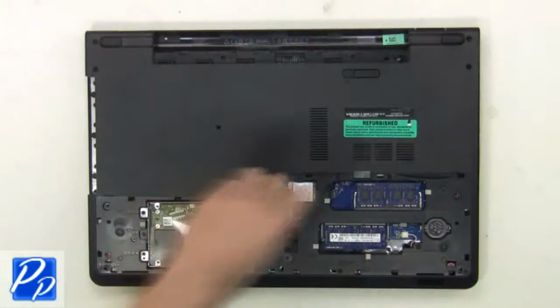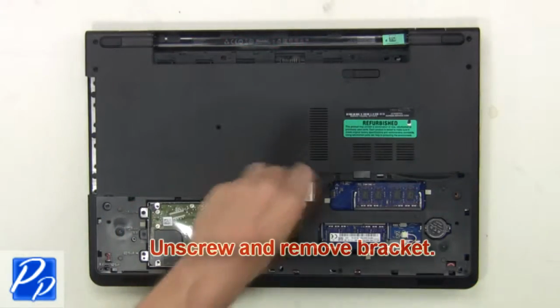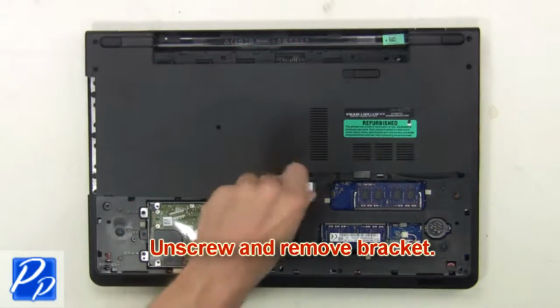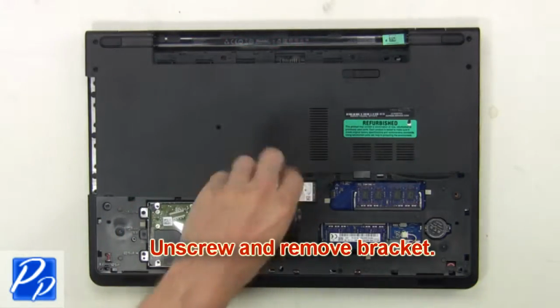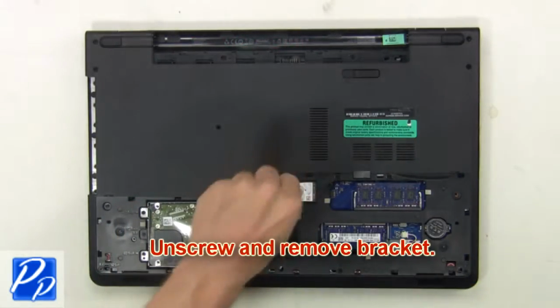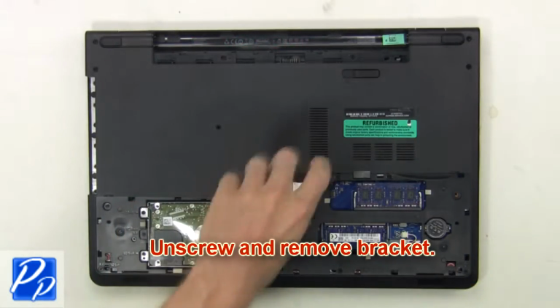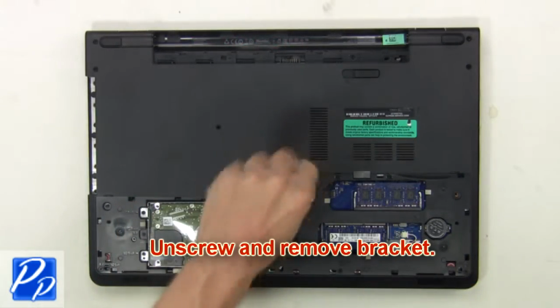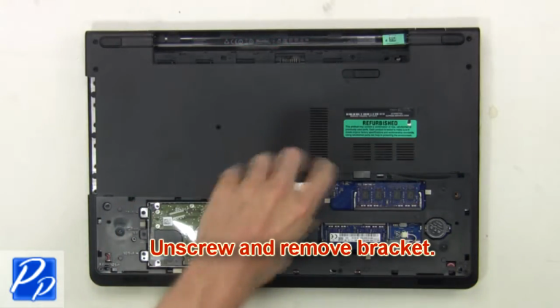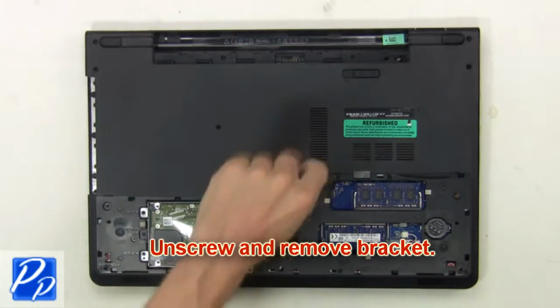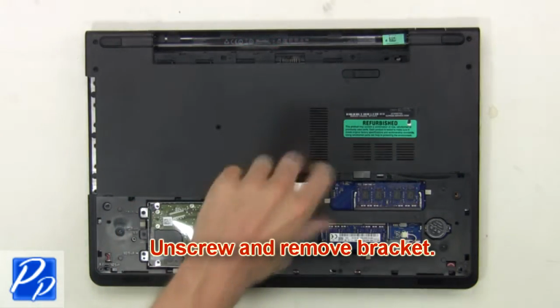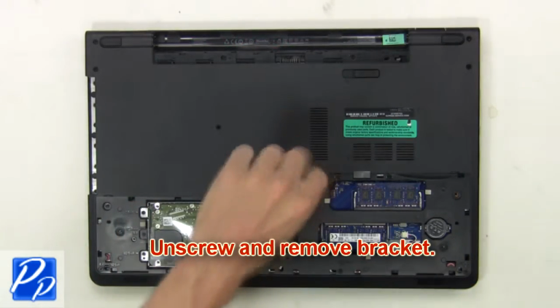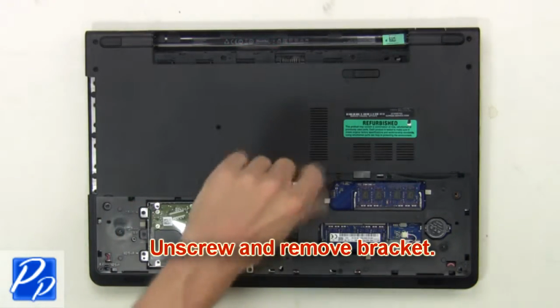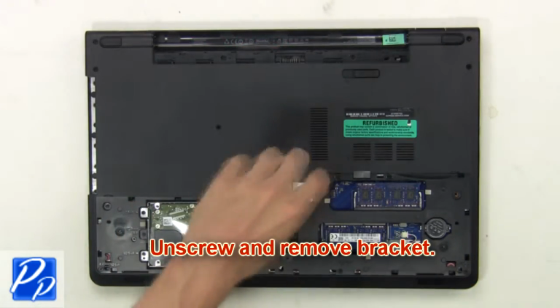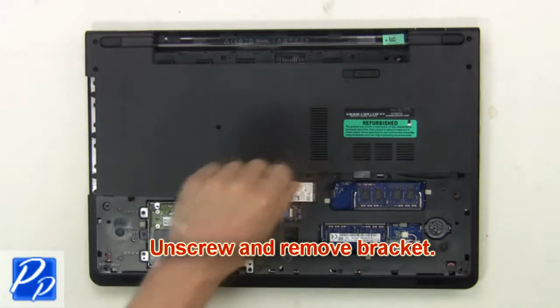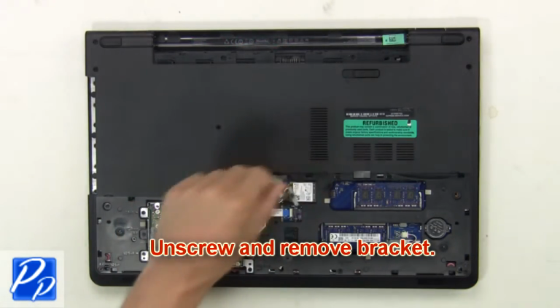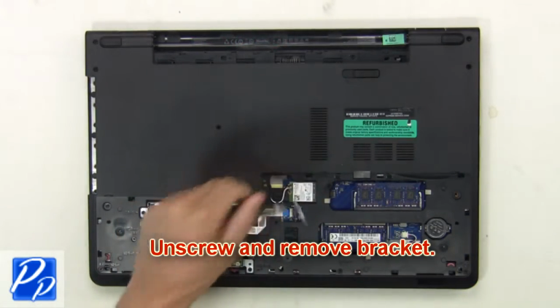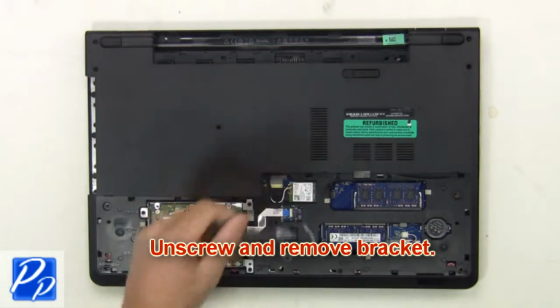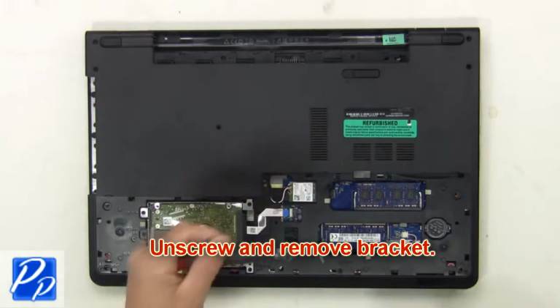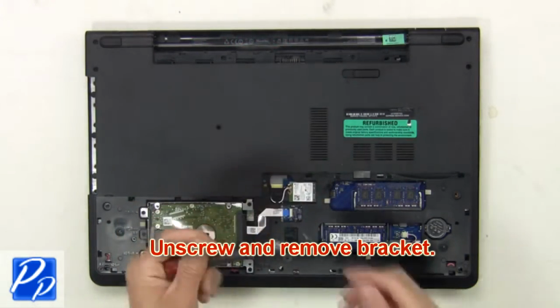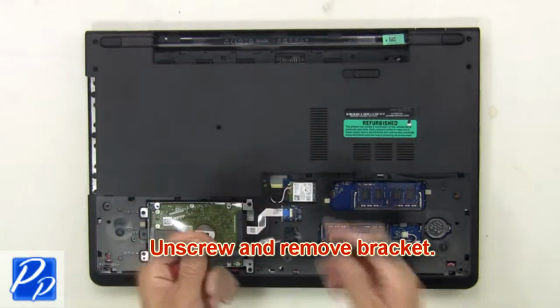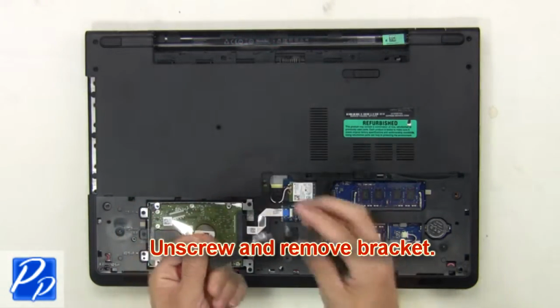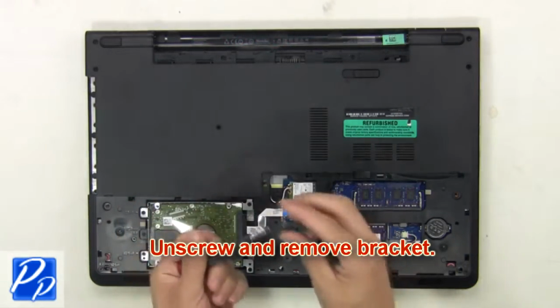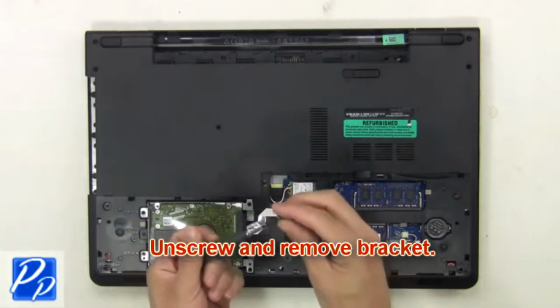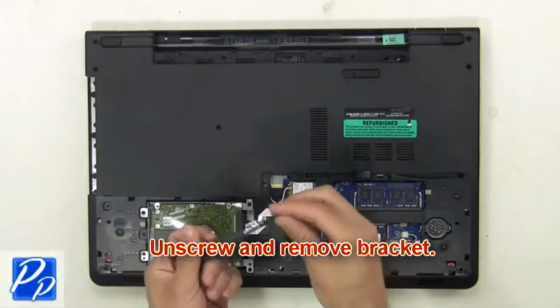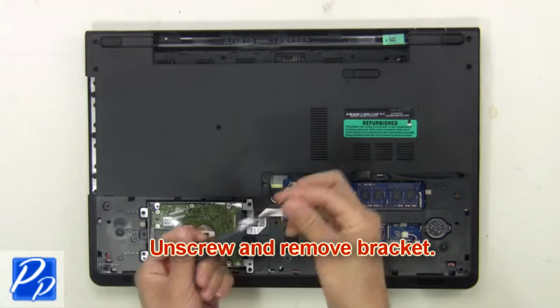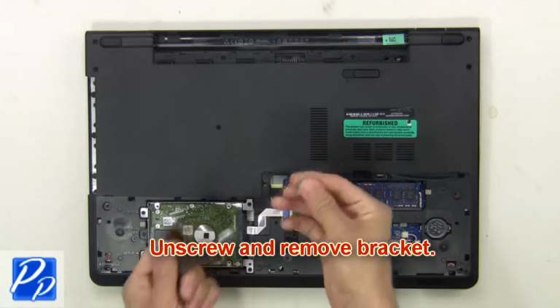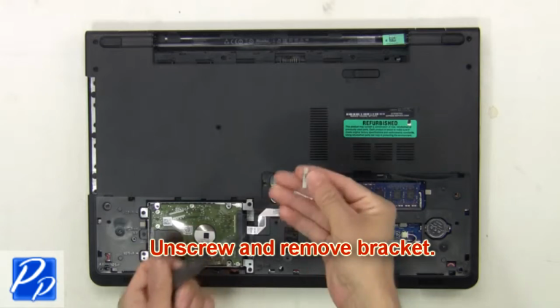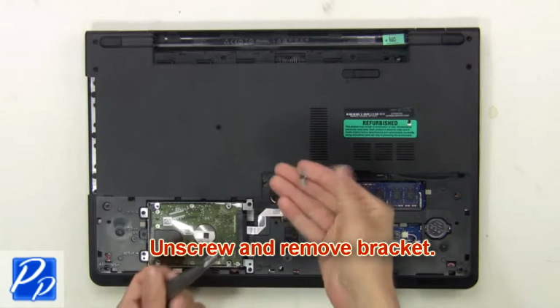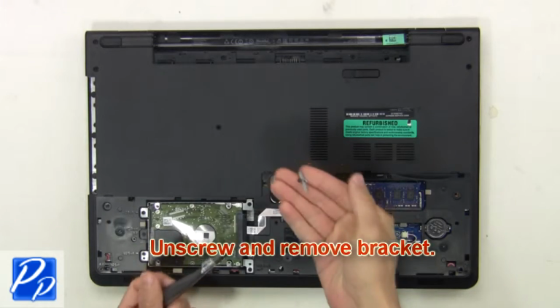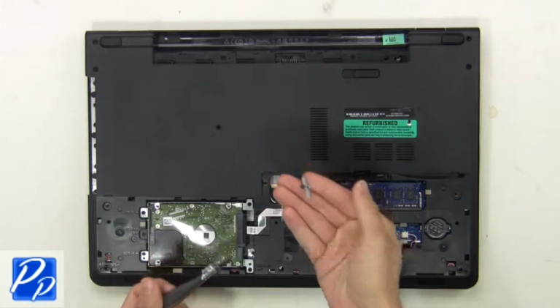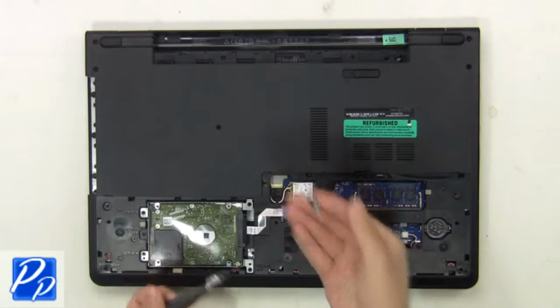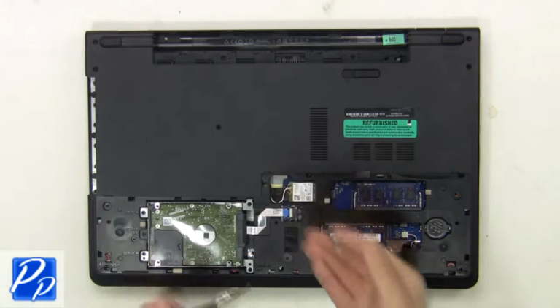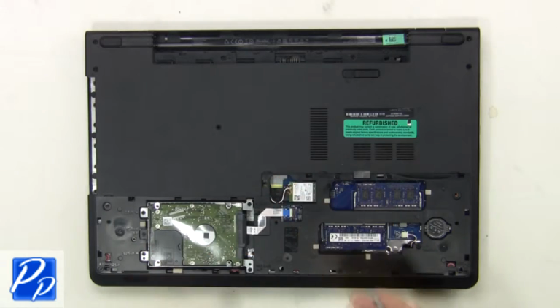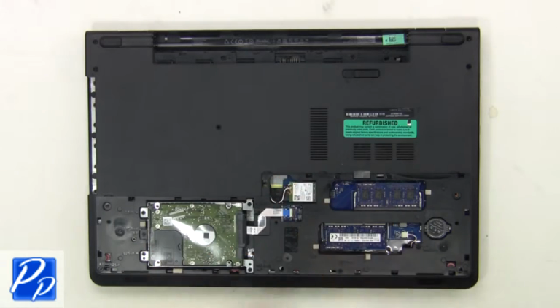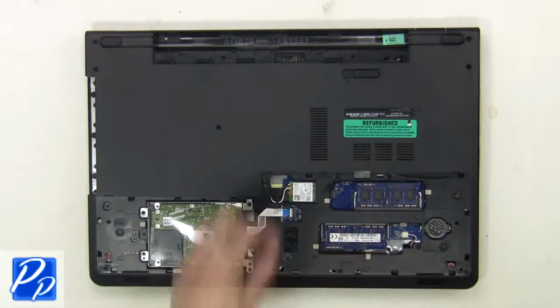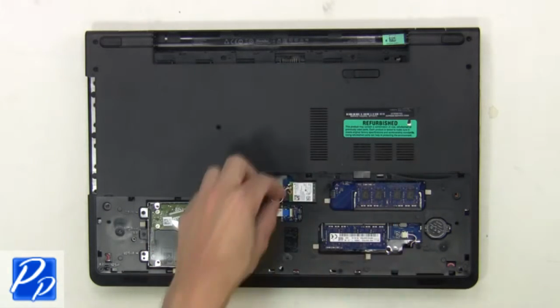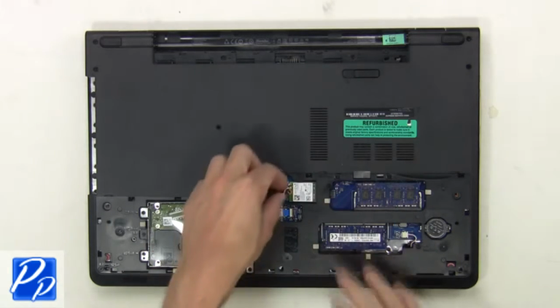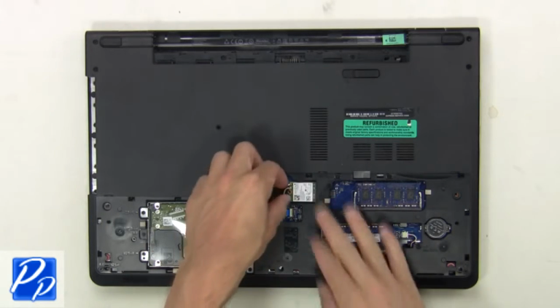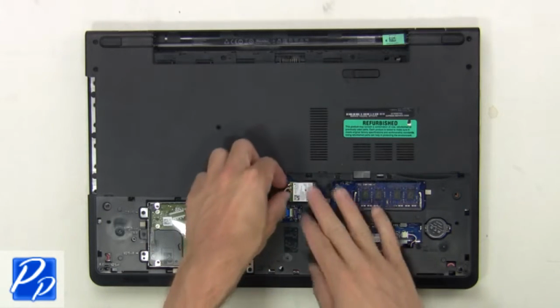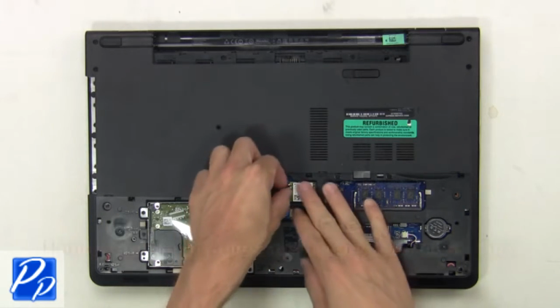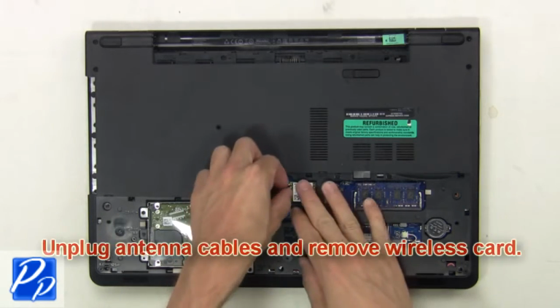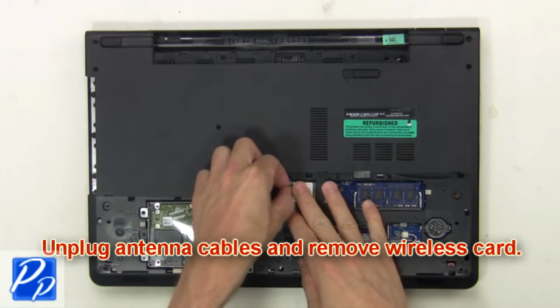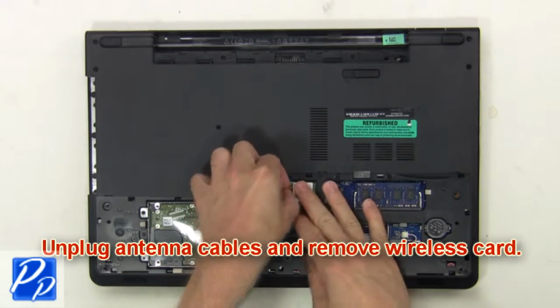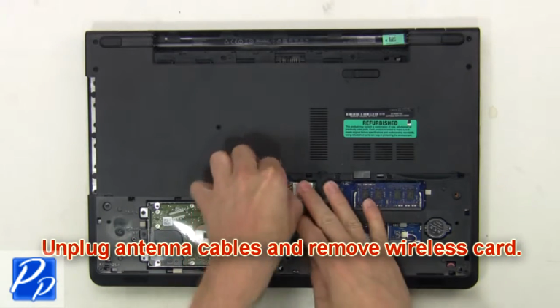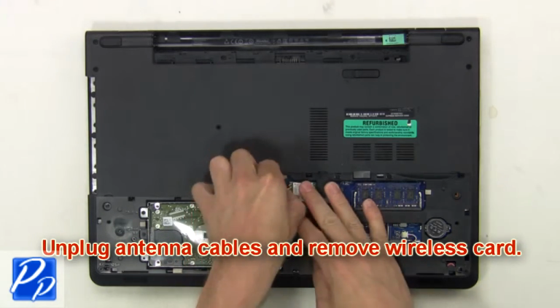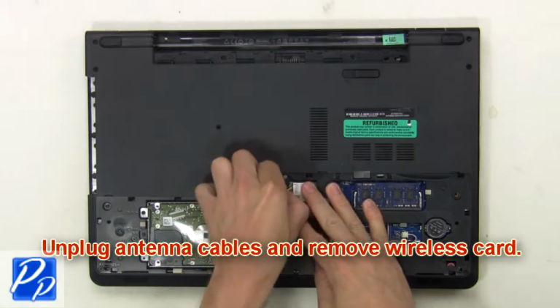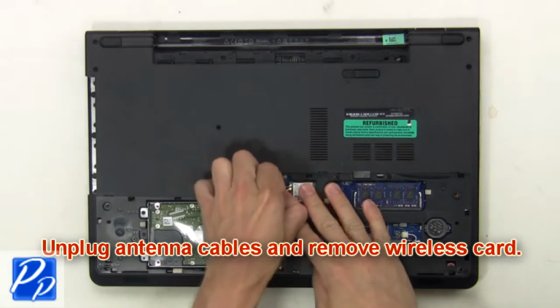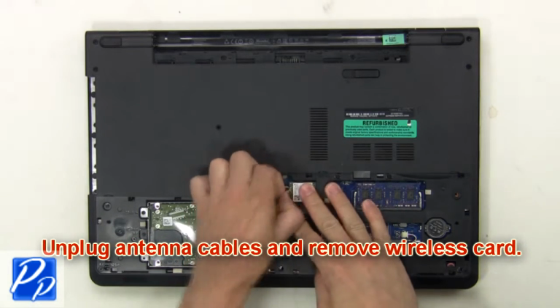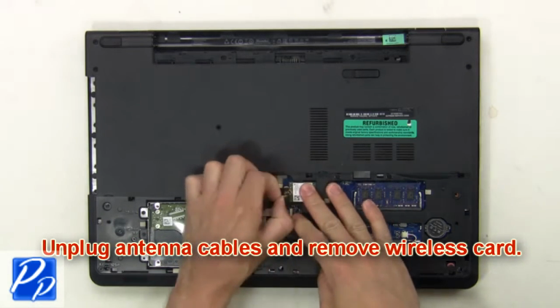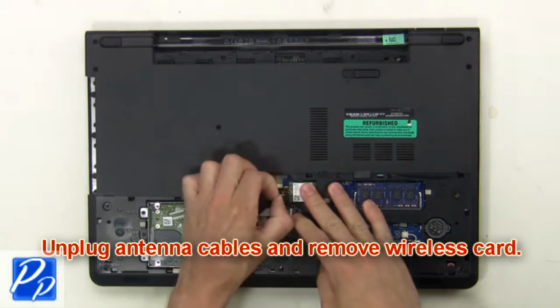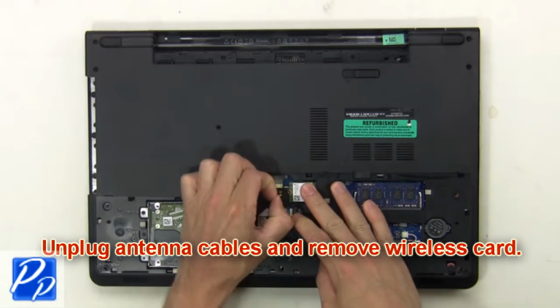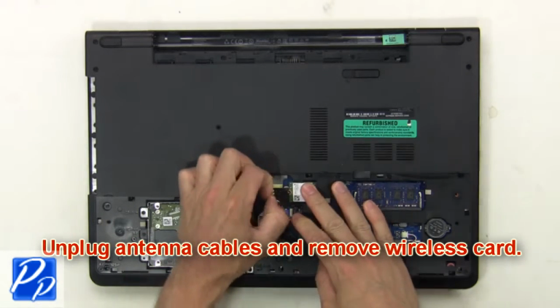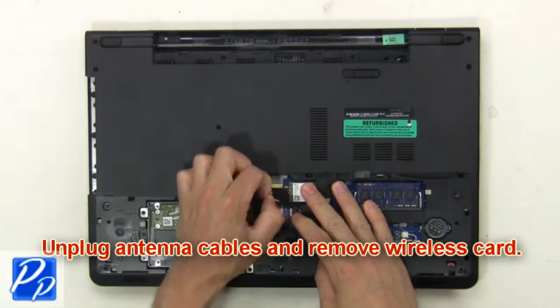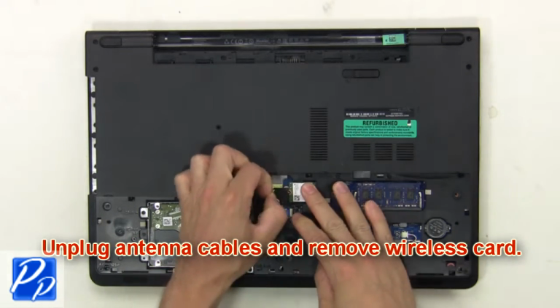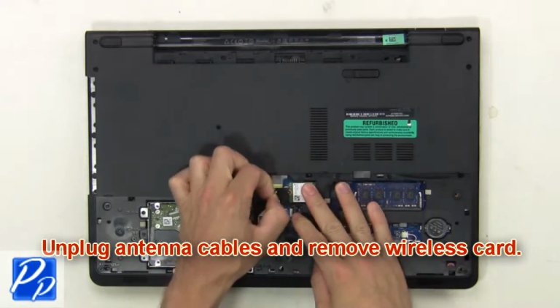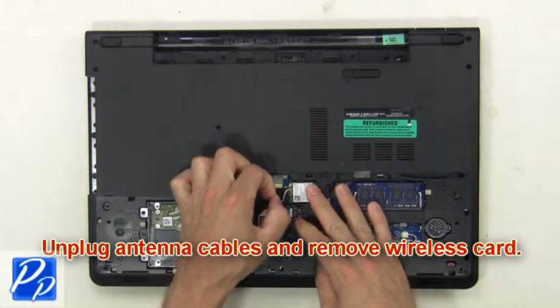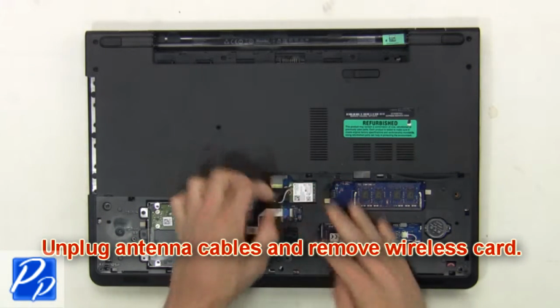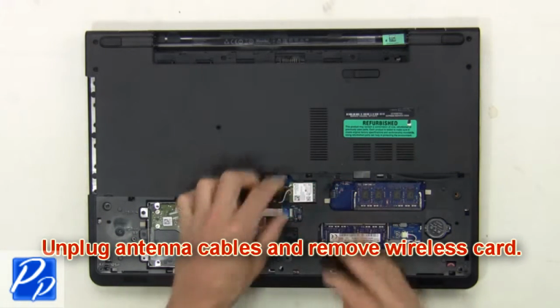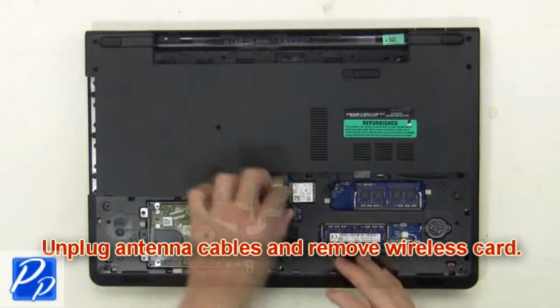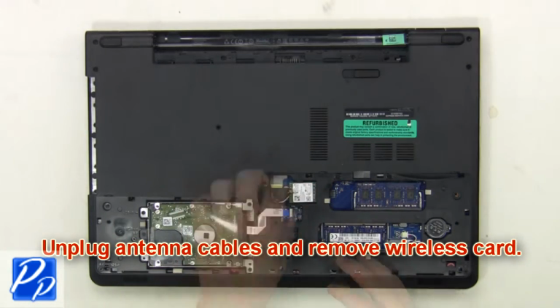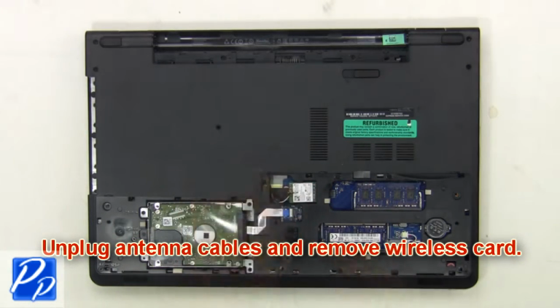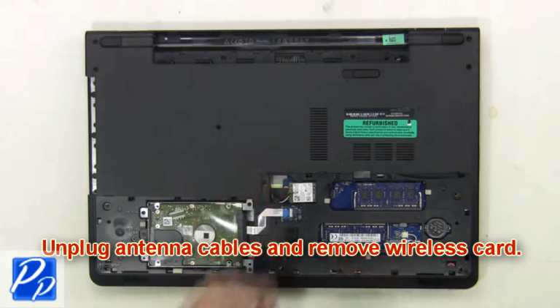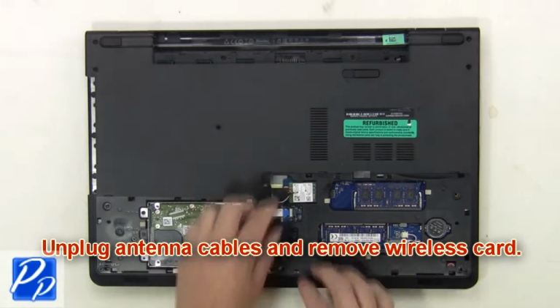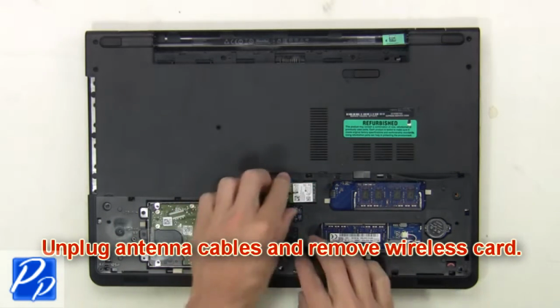Then unscrew and remove the bracket. Now unplug the antenna cables and remove the wireless card.